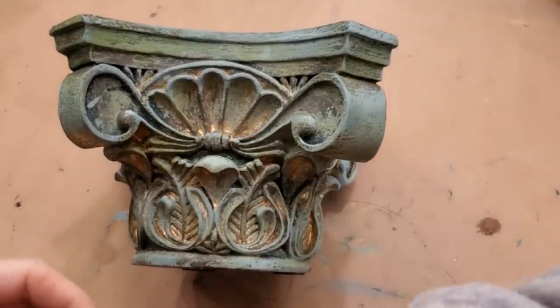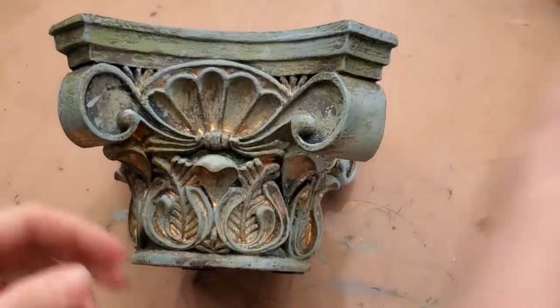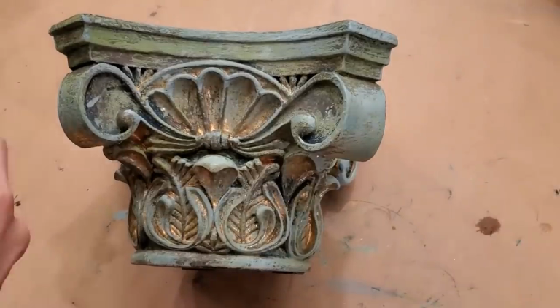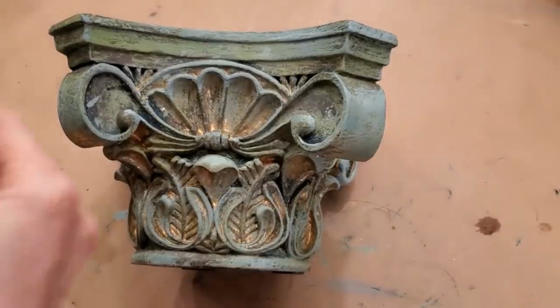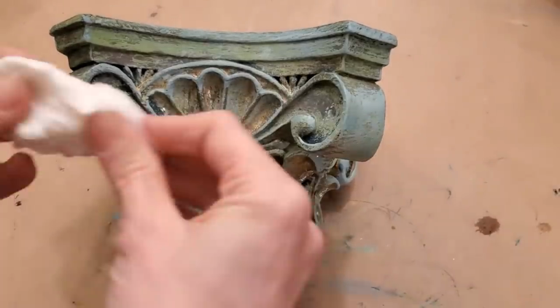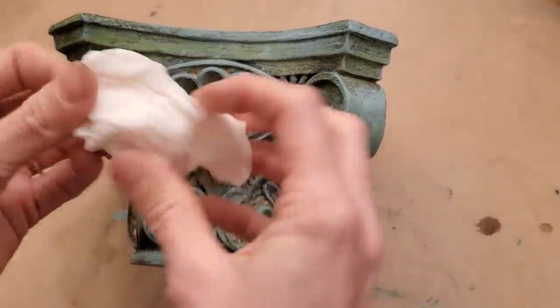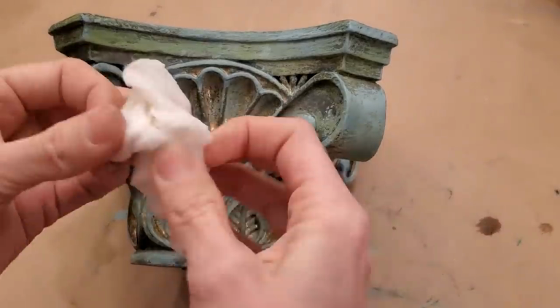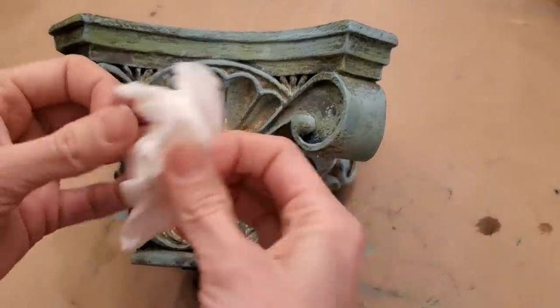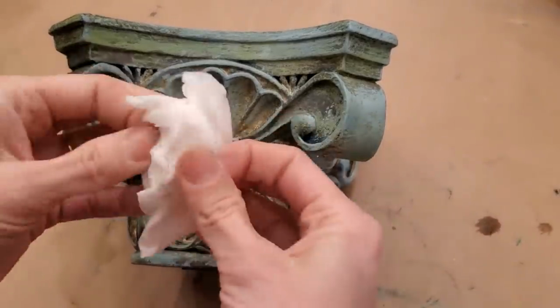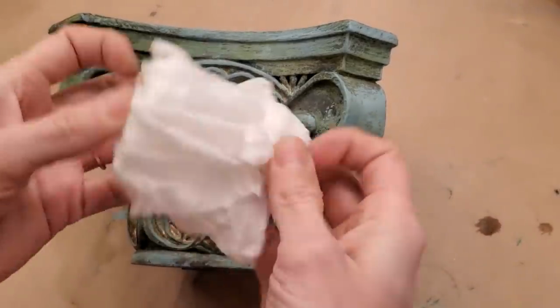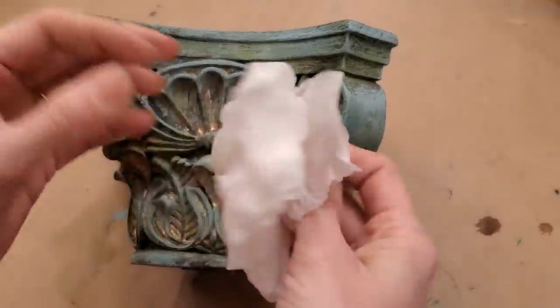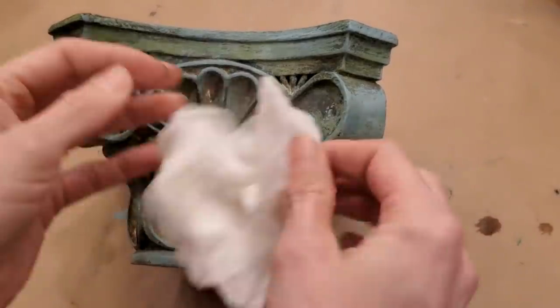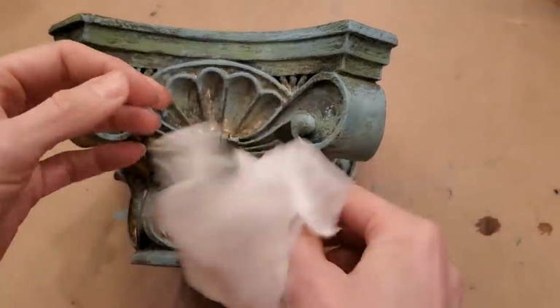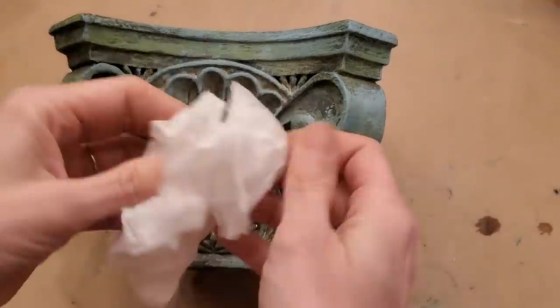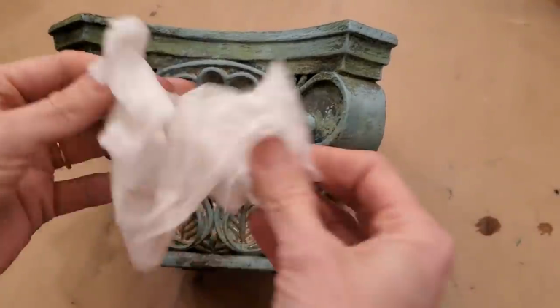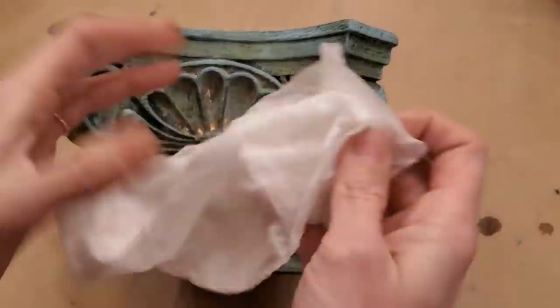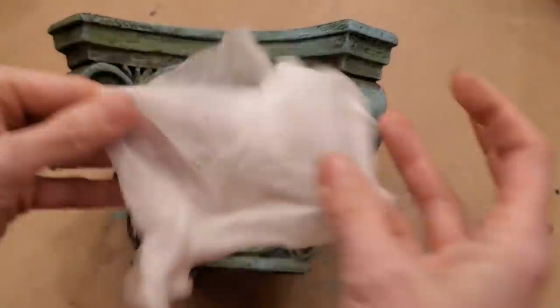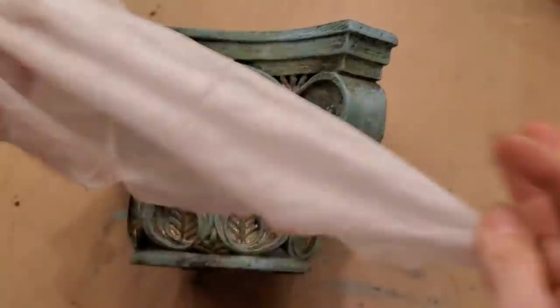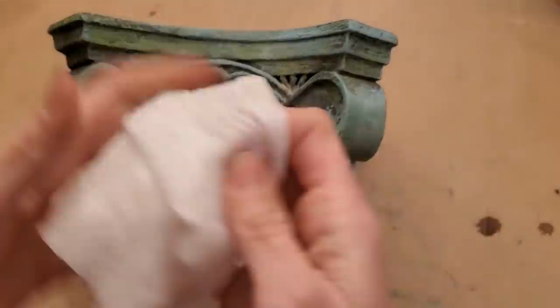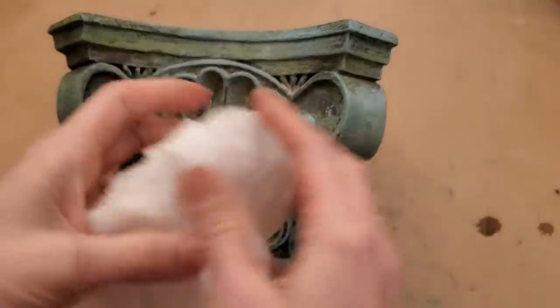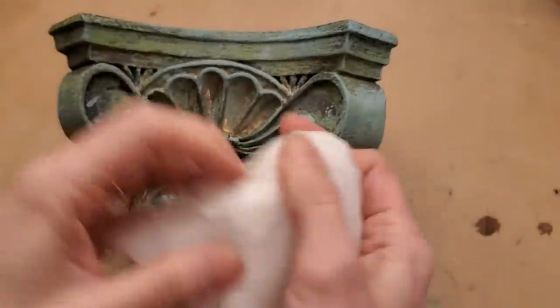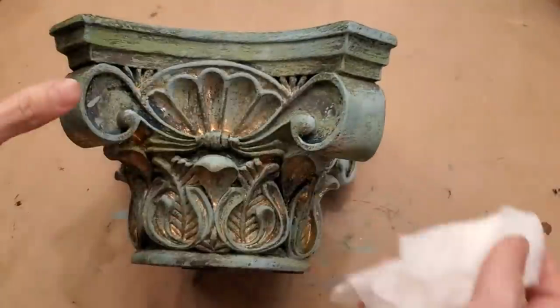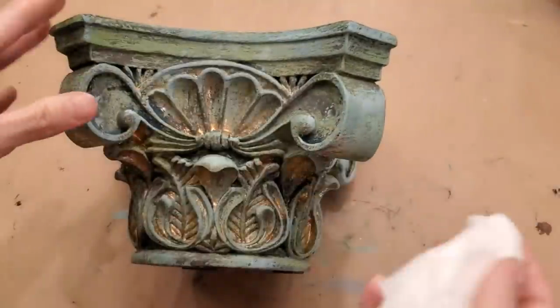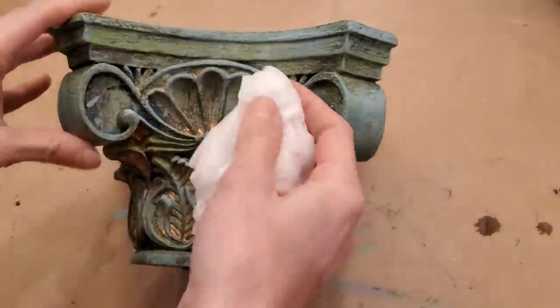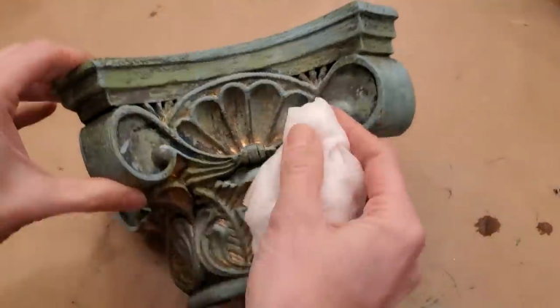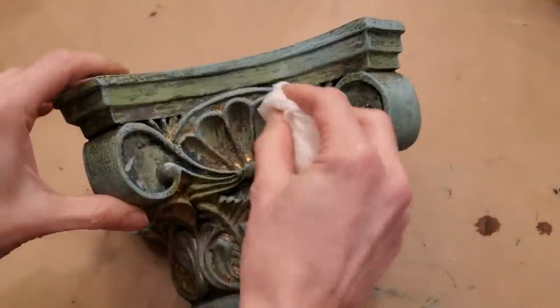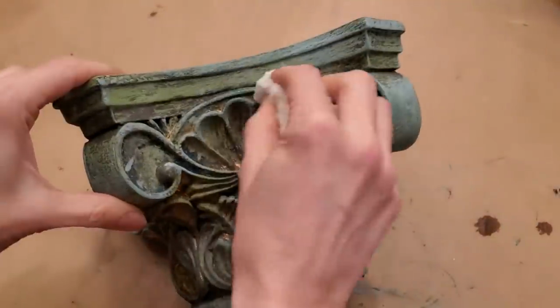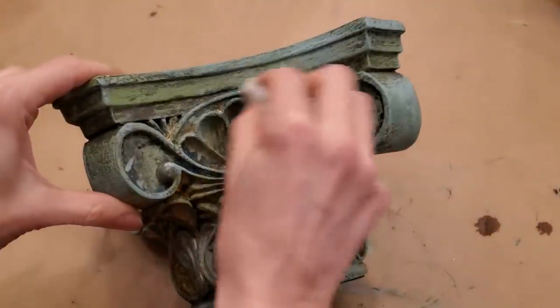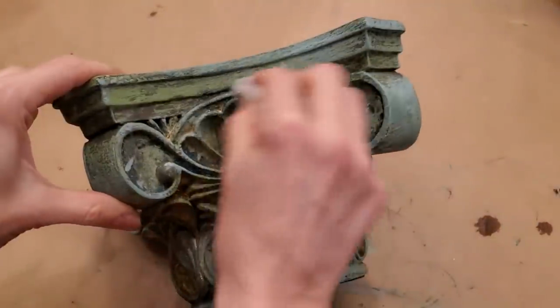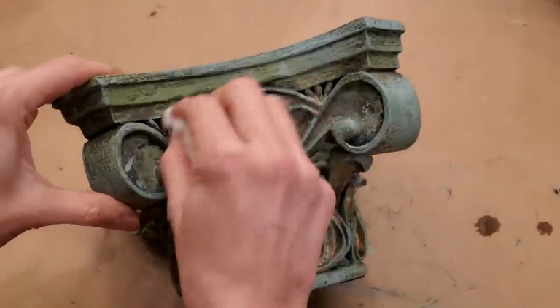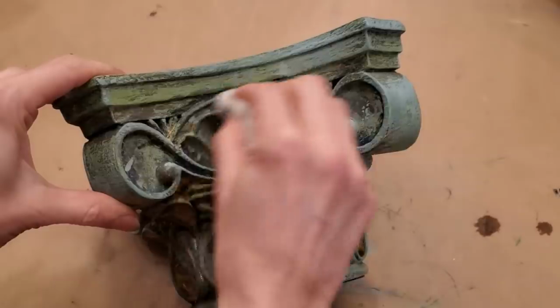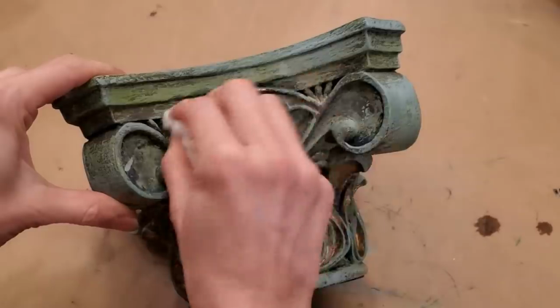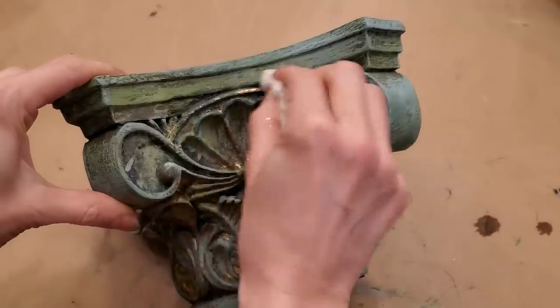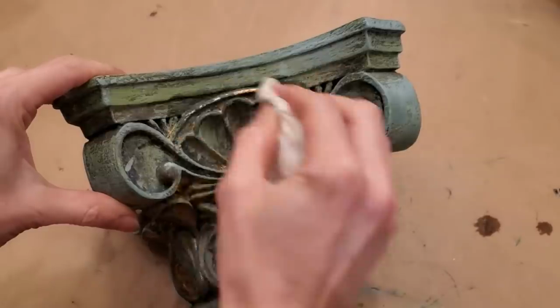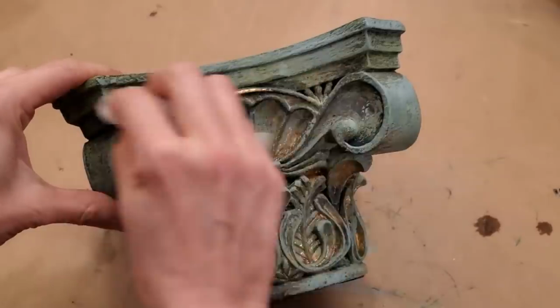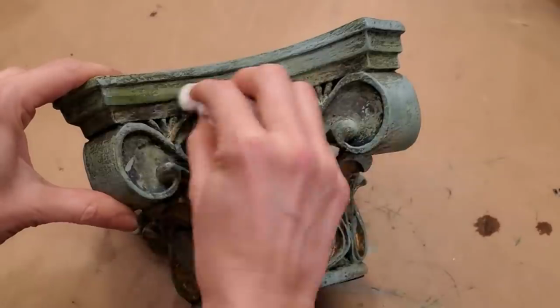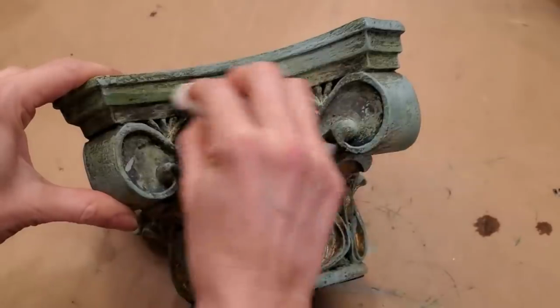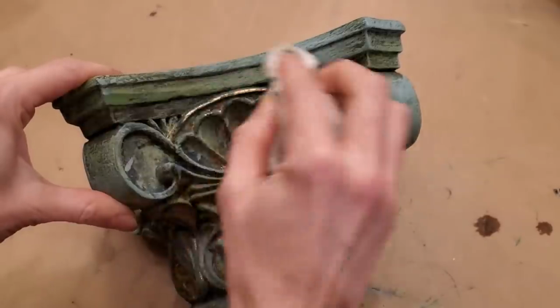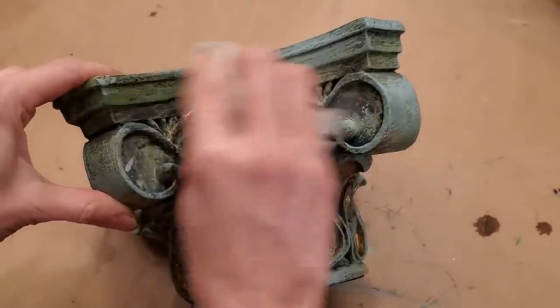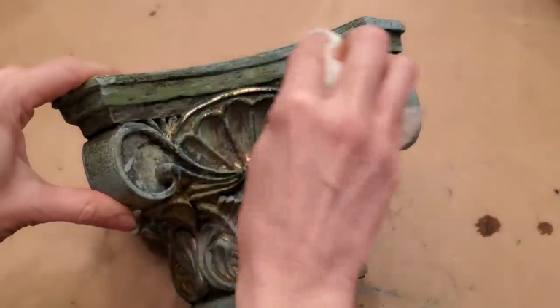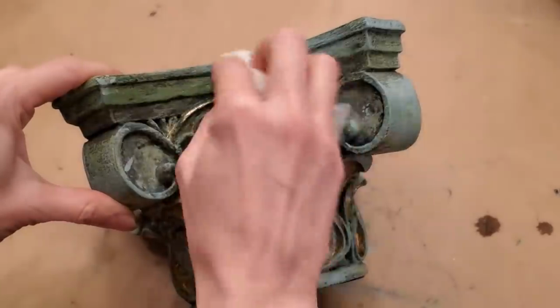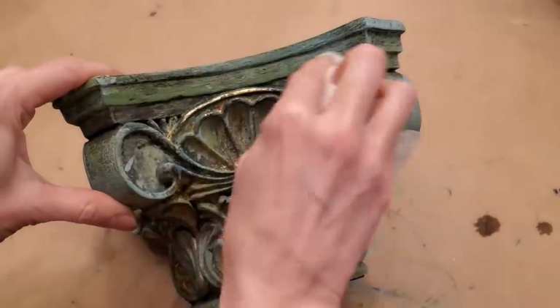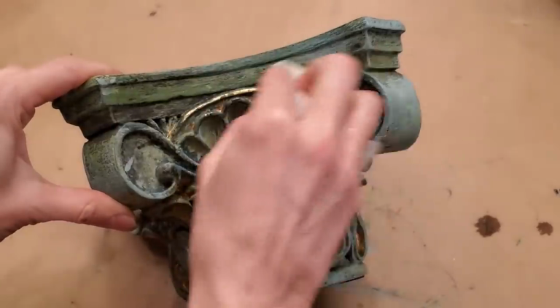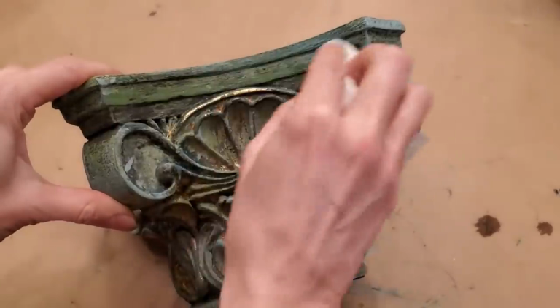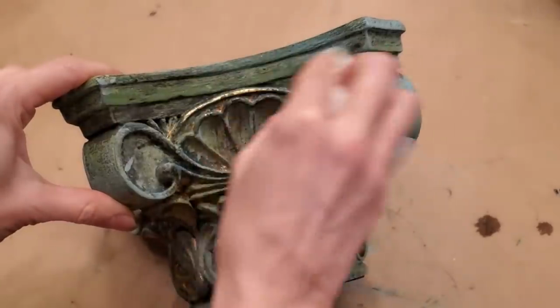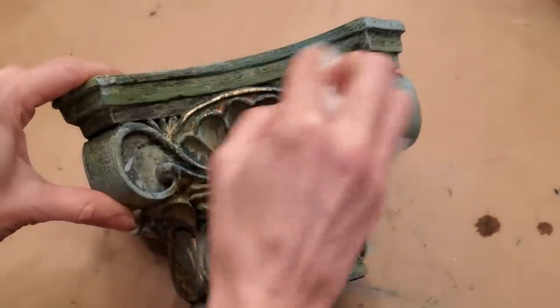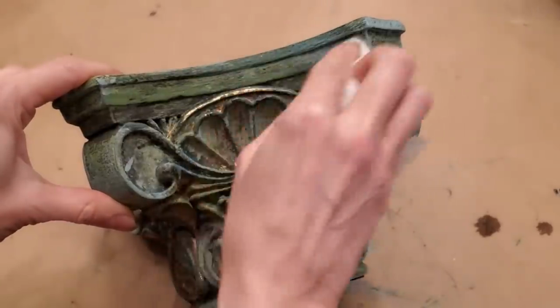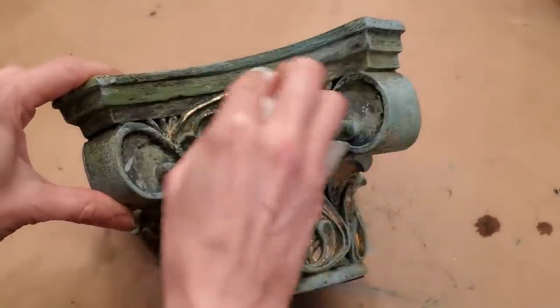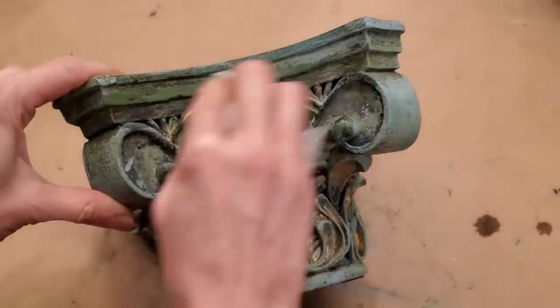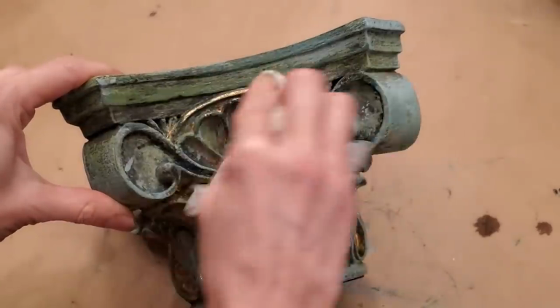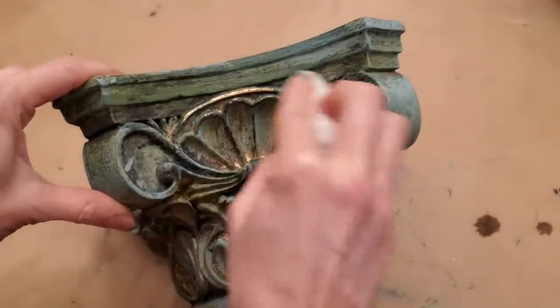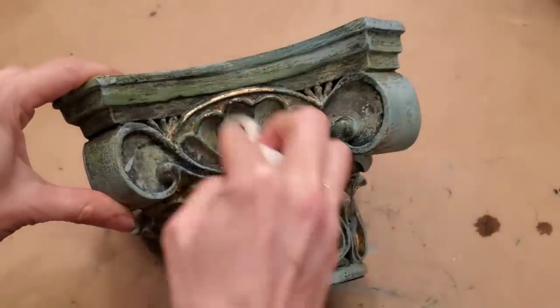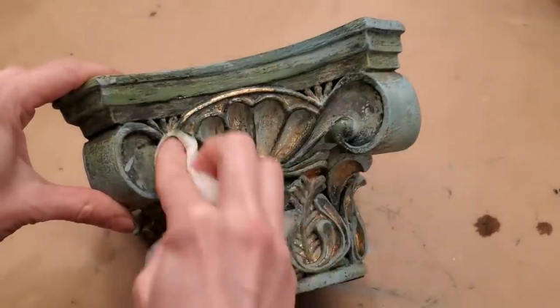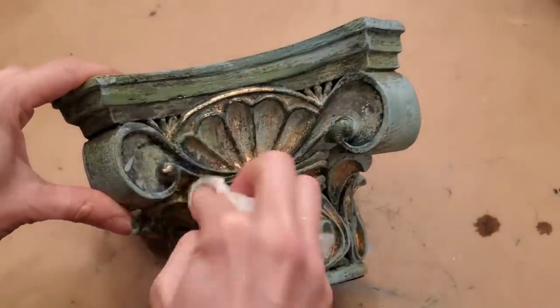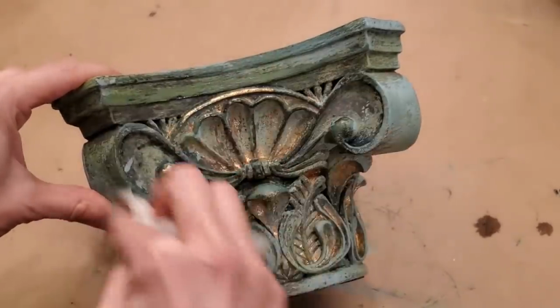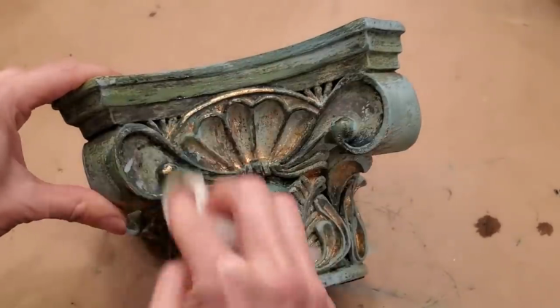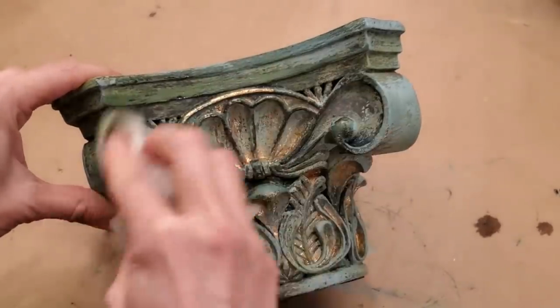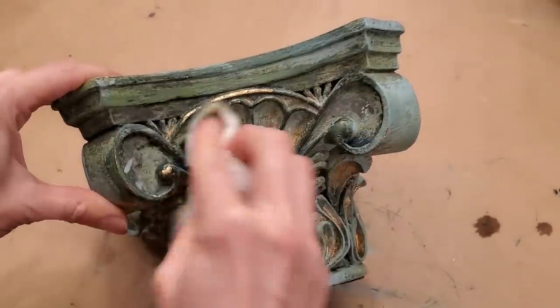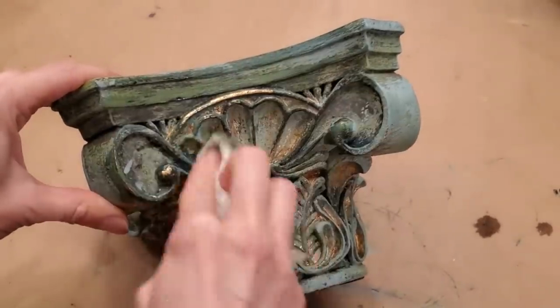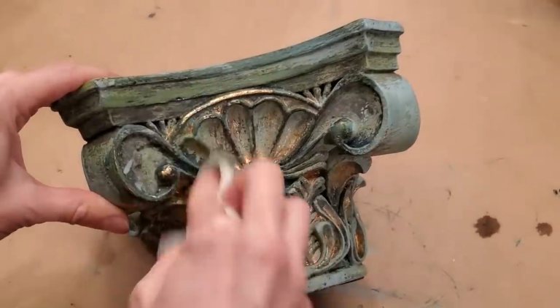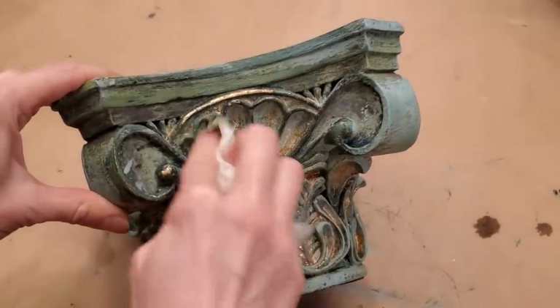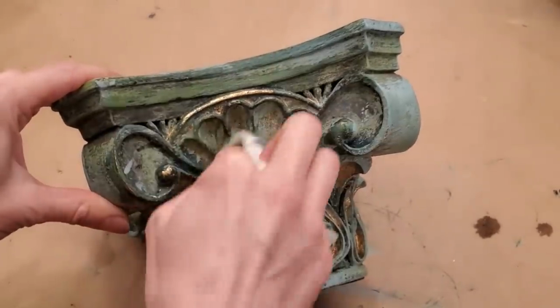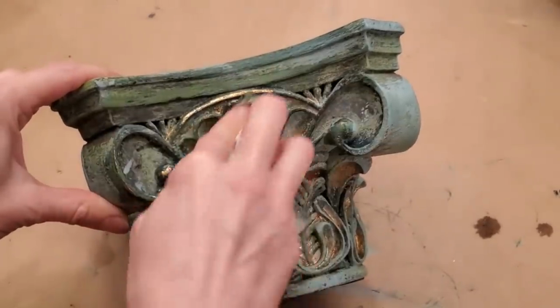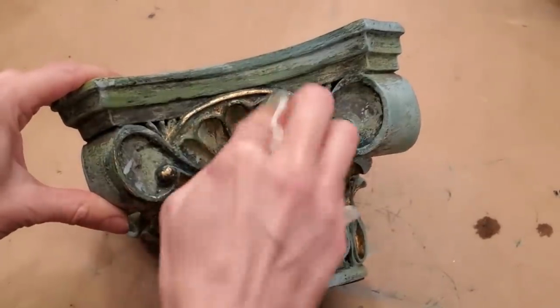And once again, I used a wet paper towel to wet distress the pedestal, focusing mainly on the raised areas.